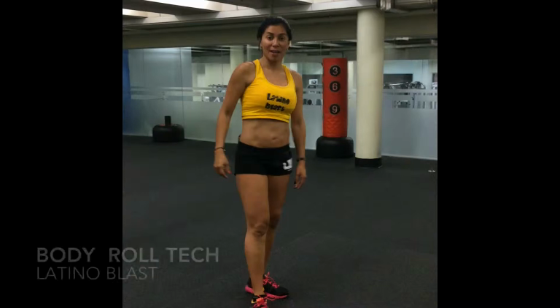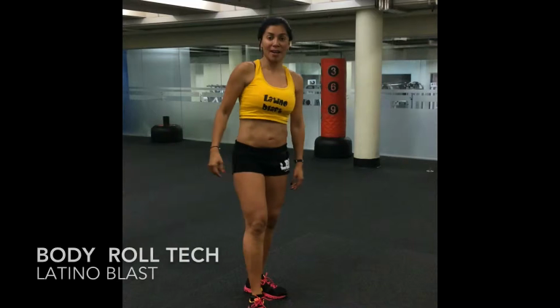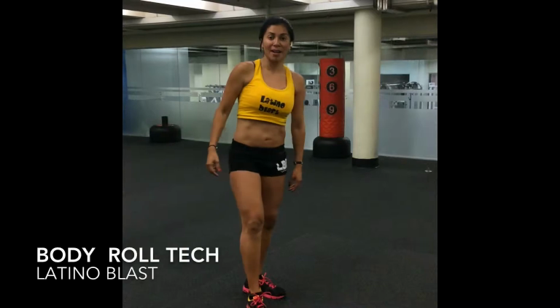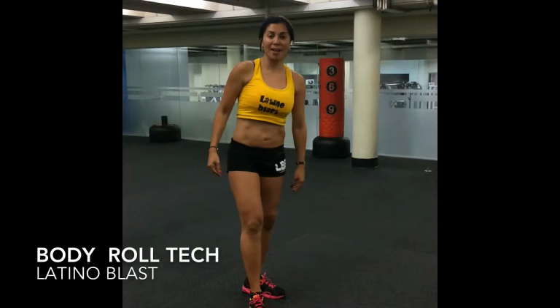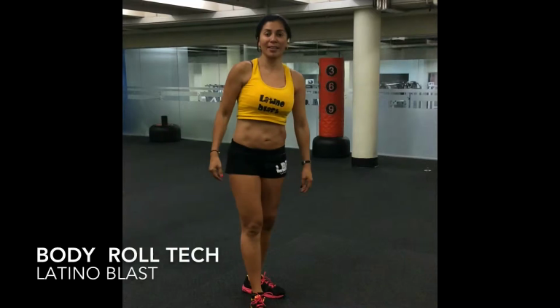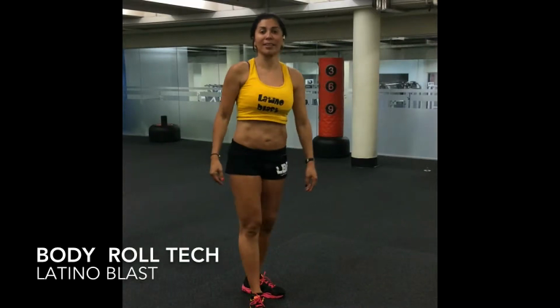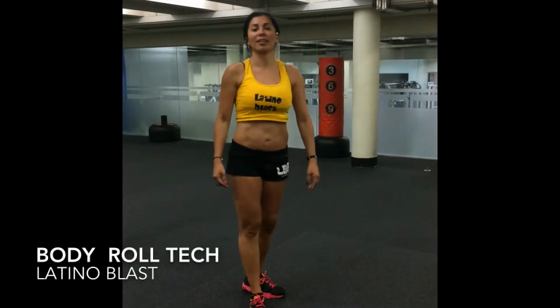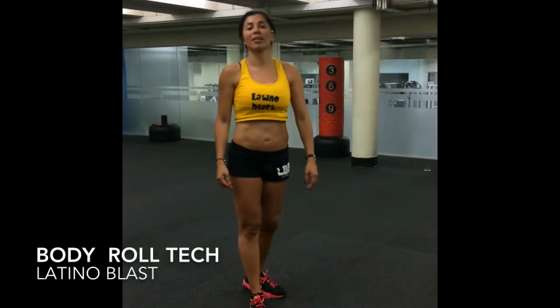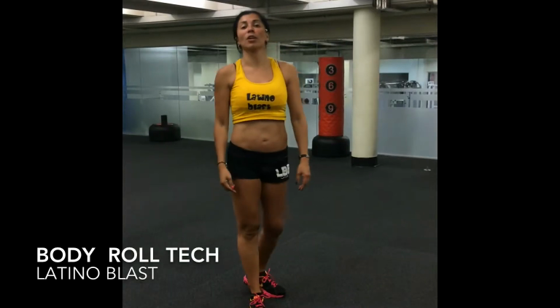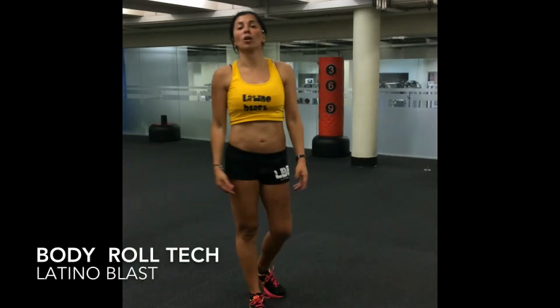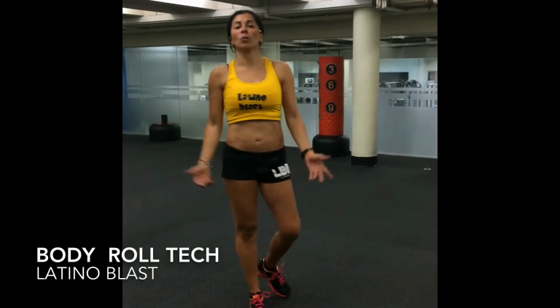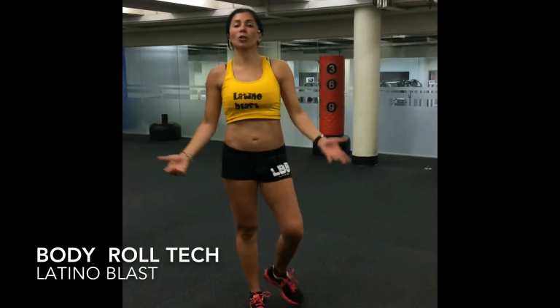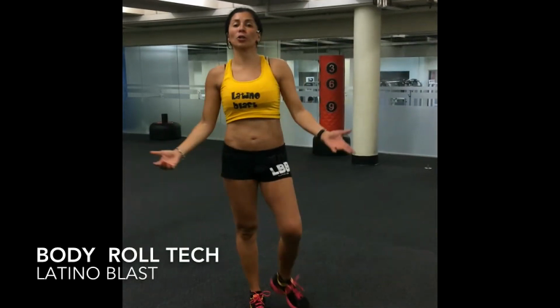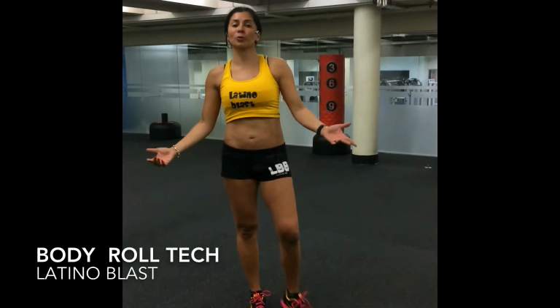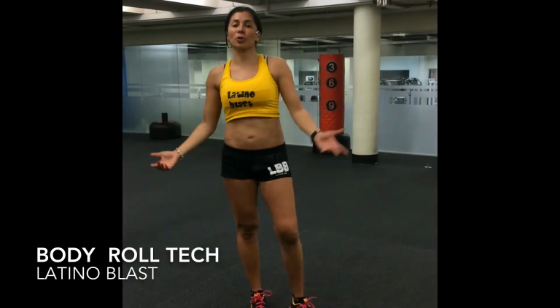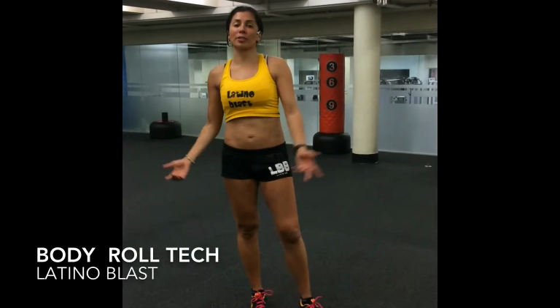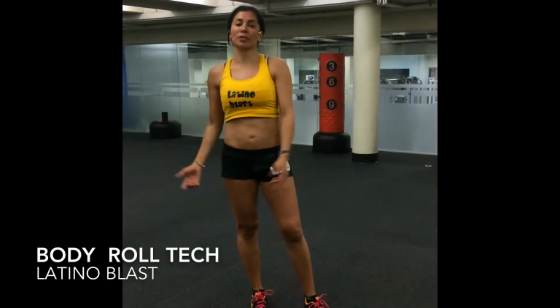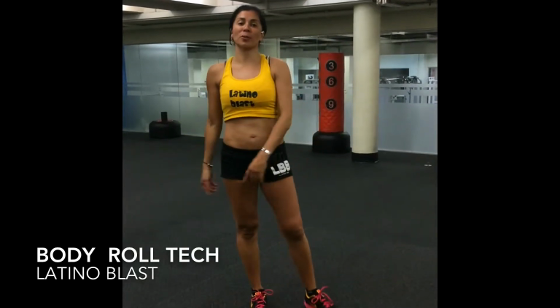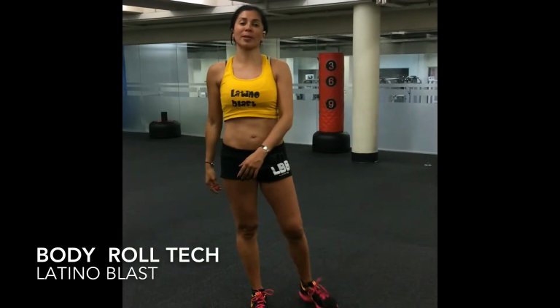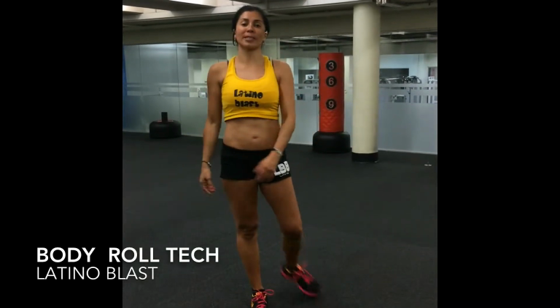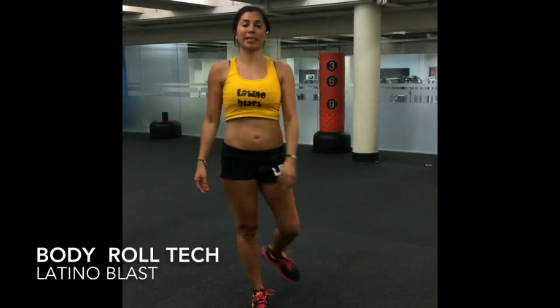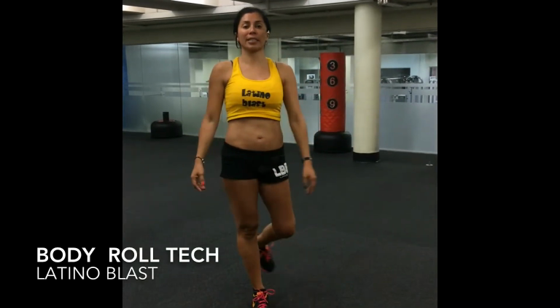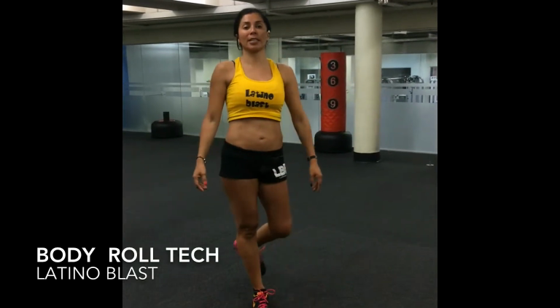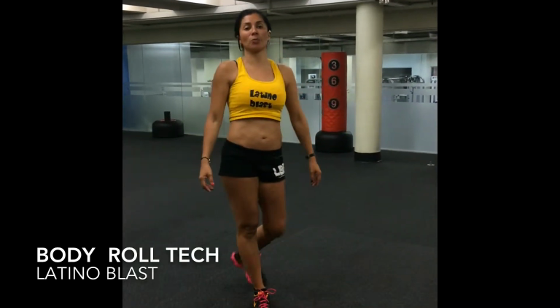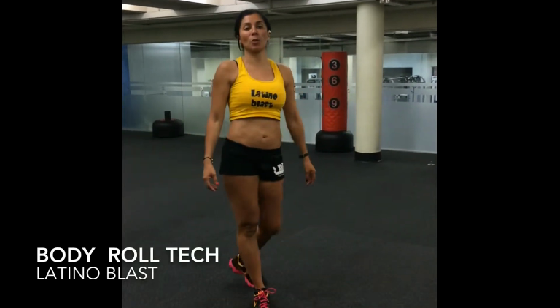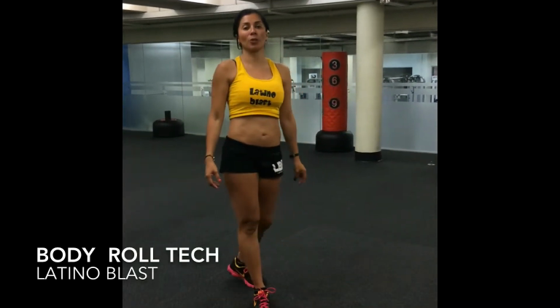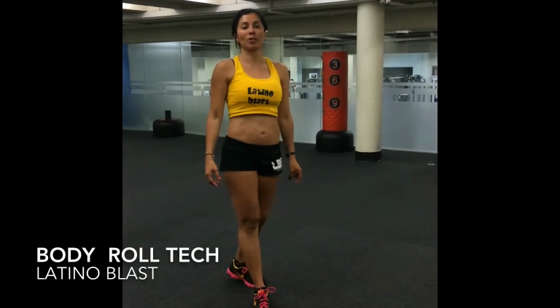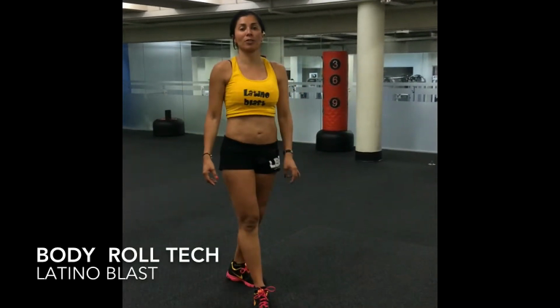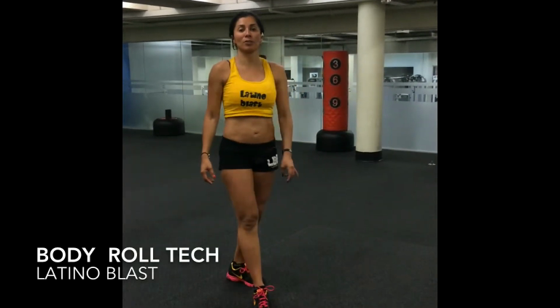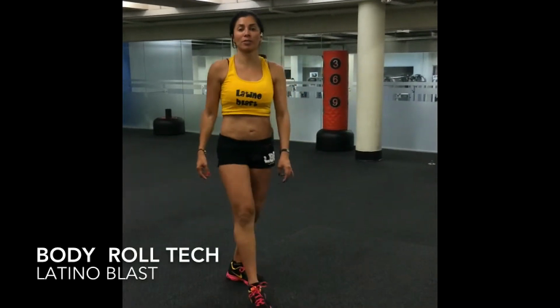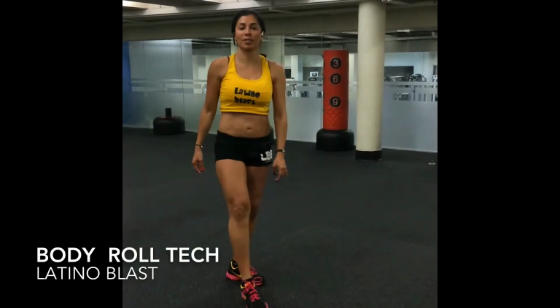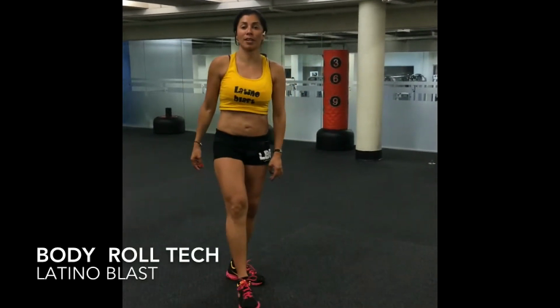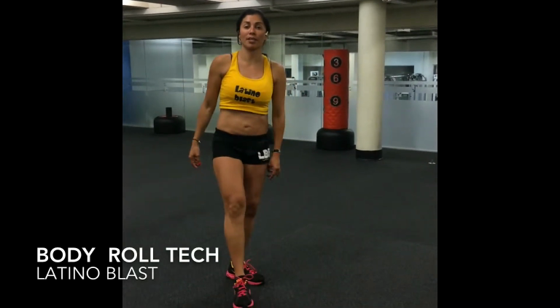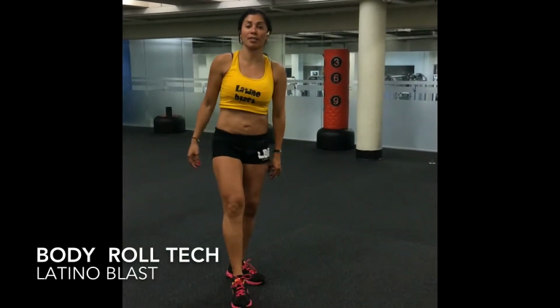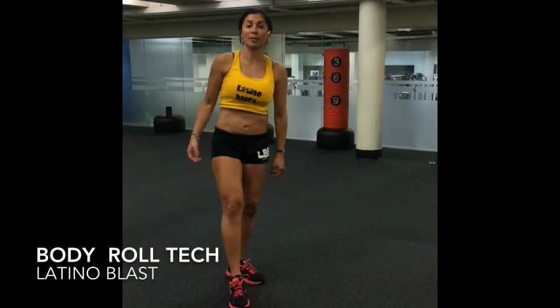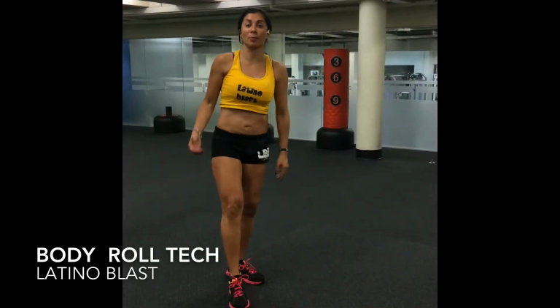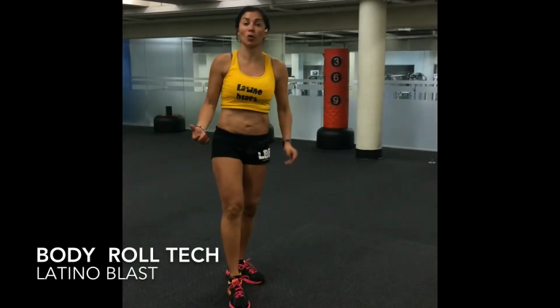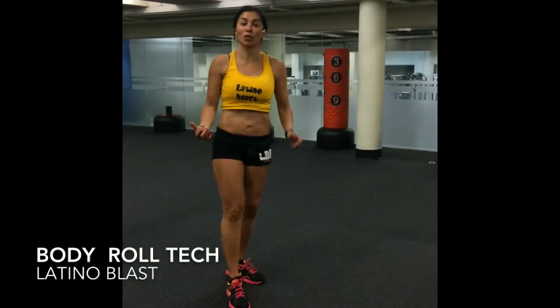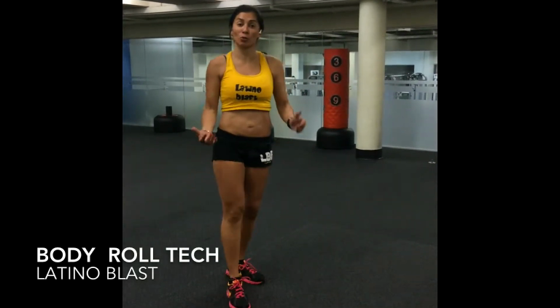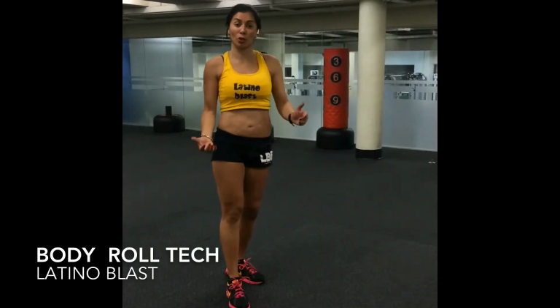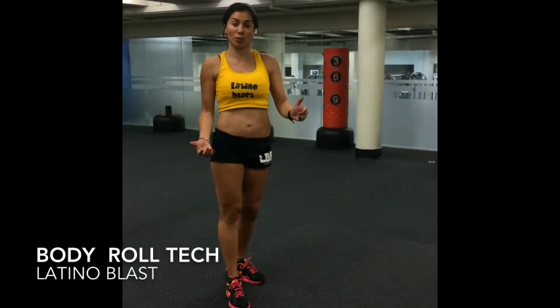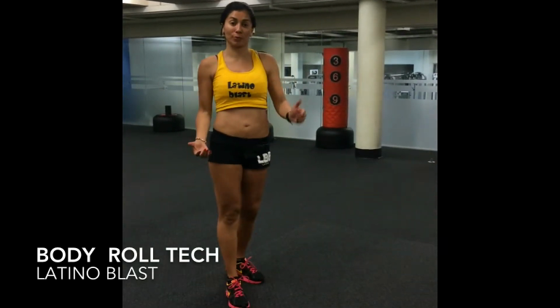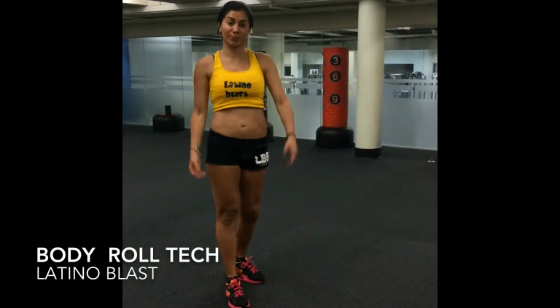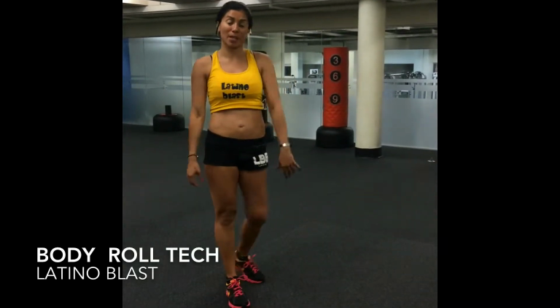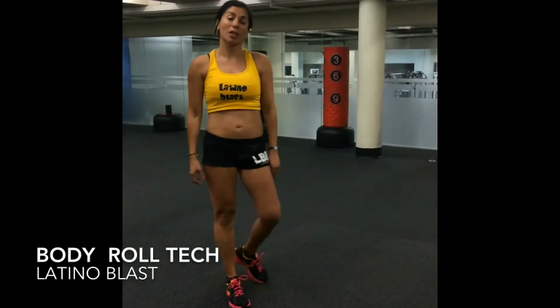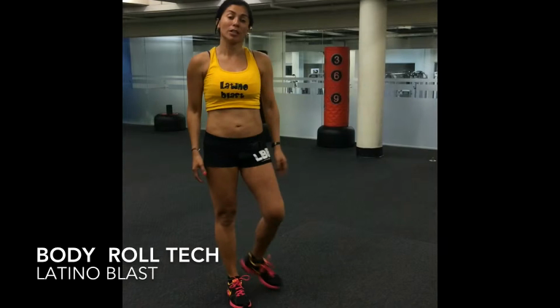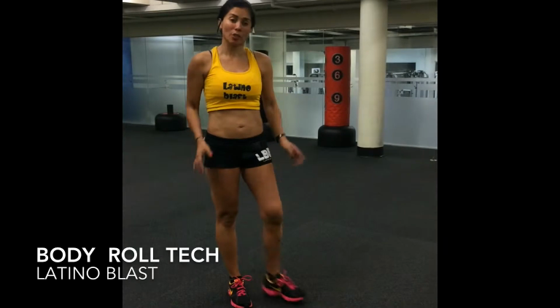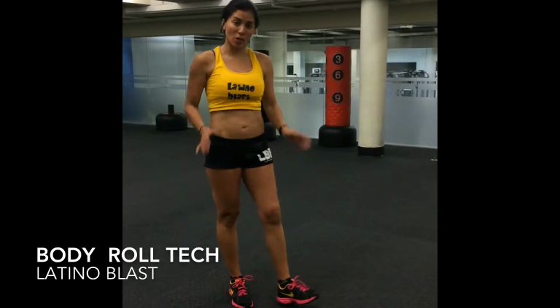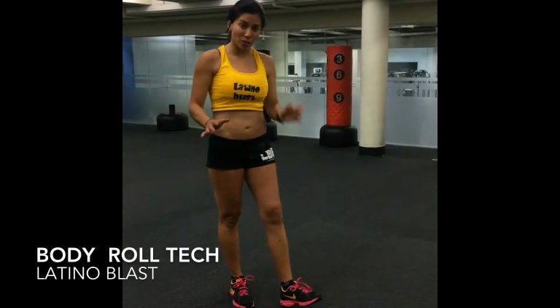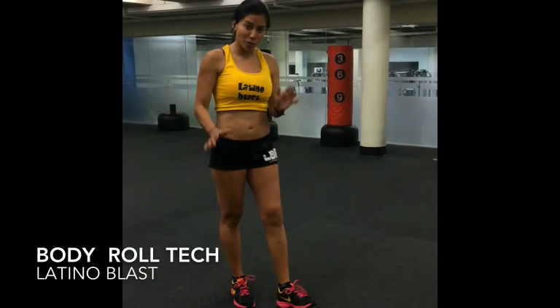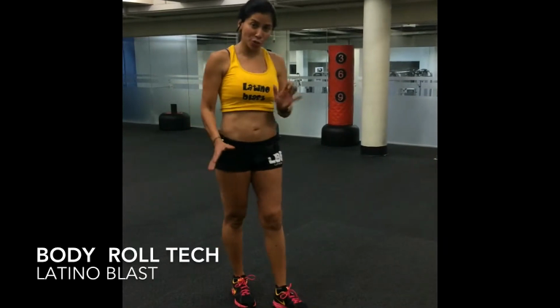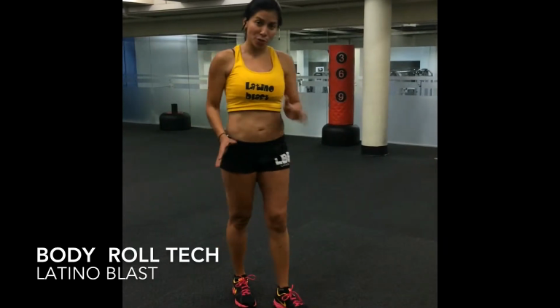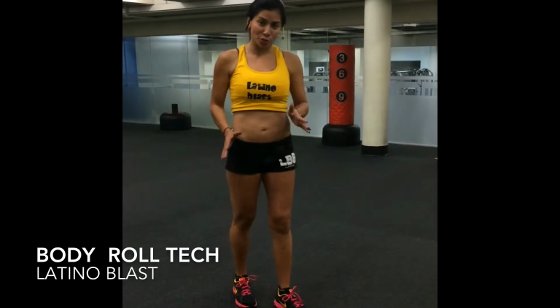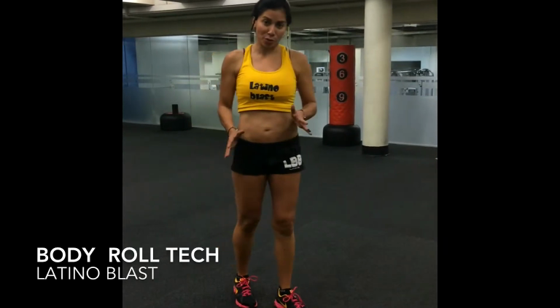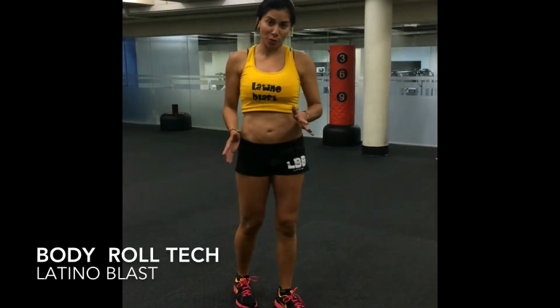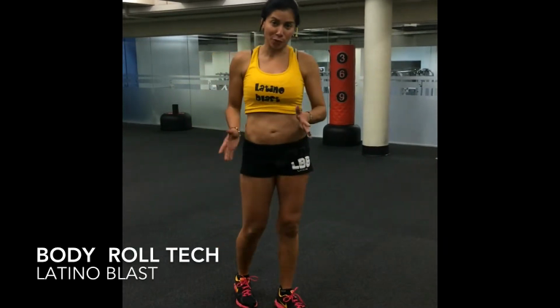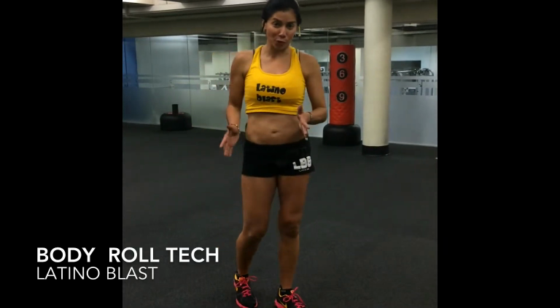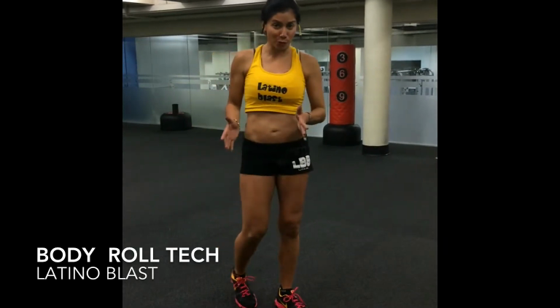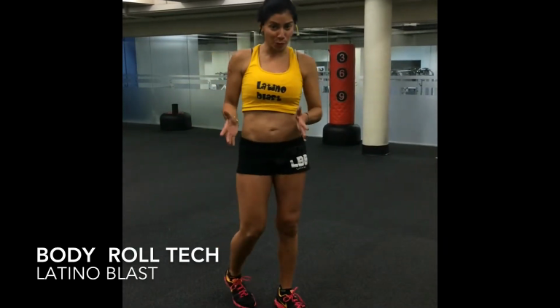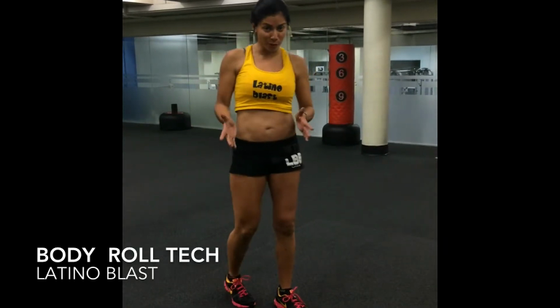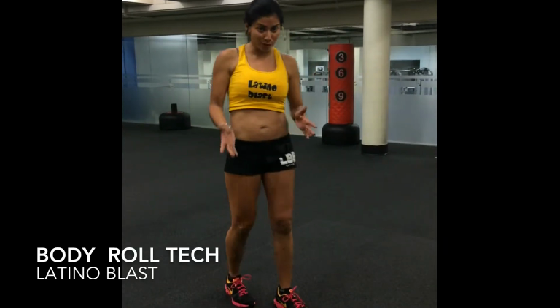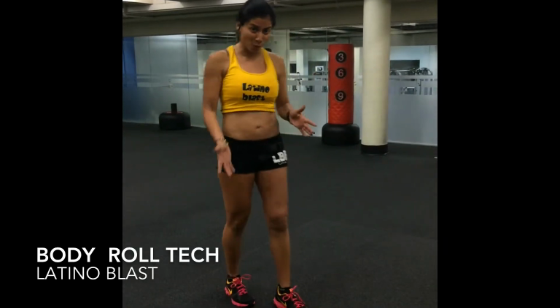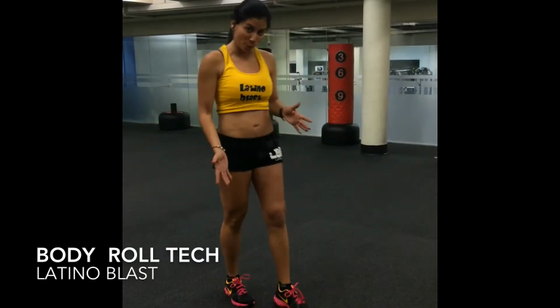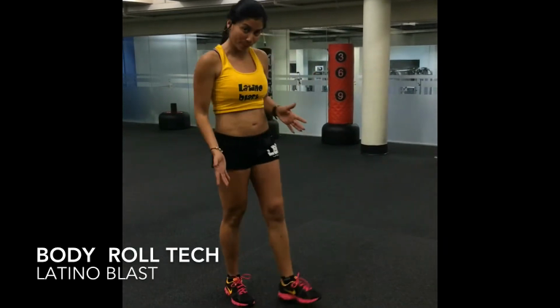Hi, welcome to Latino Blast Technique. What we're going to do today is the body roll. I'm going to show you a slow version for you to do it at home.